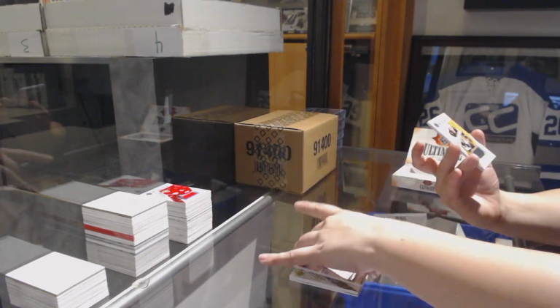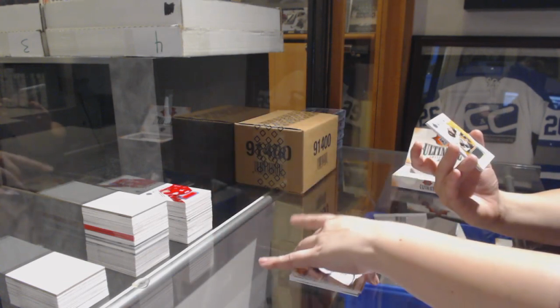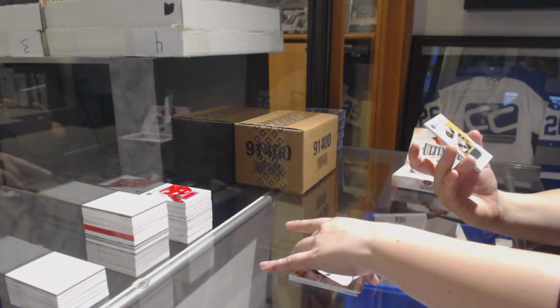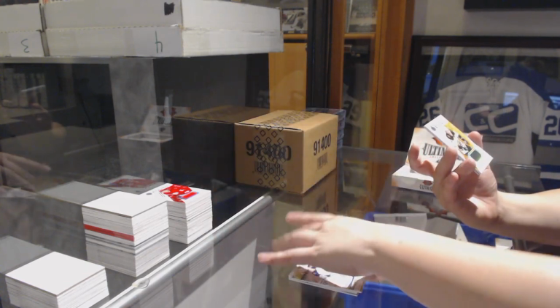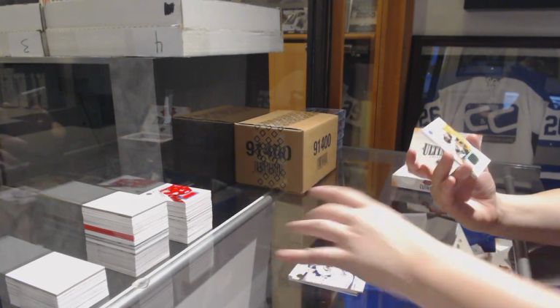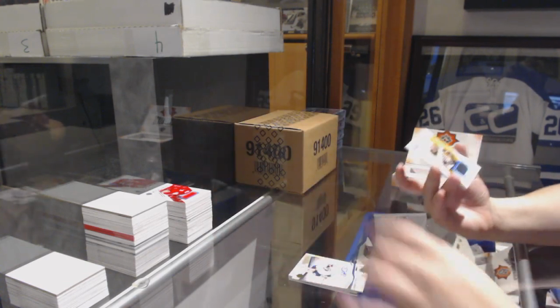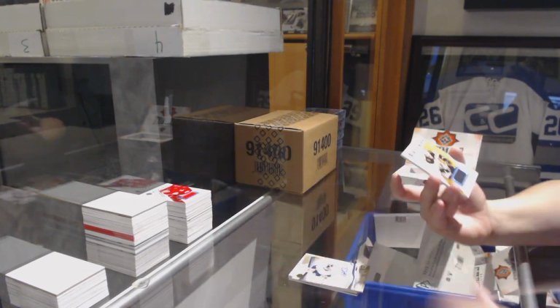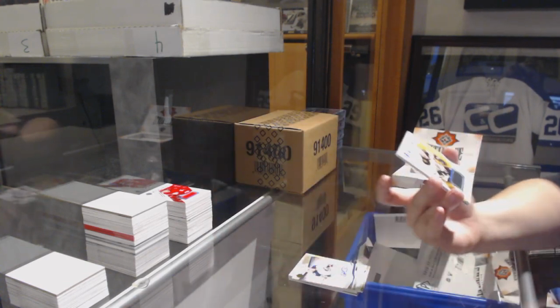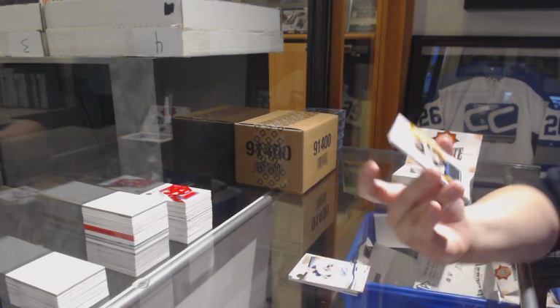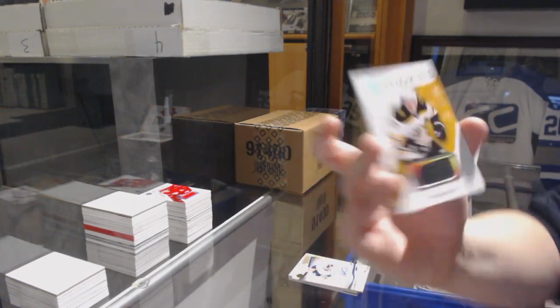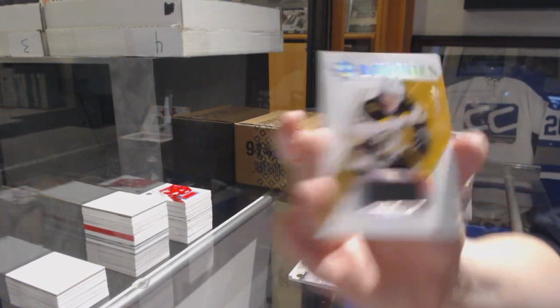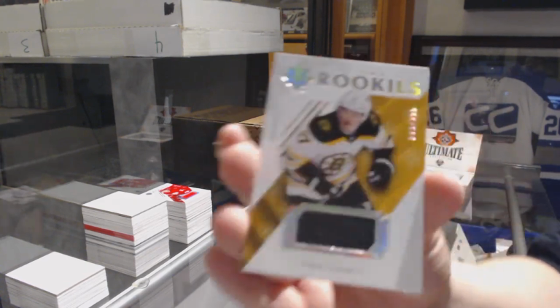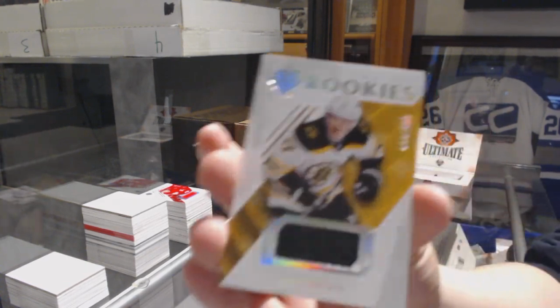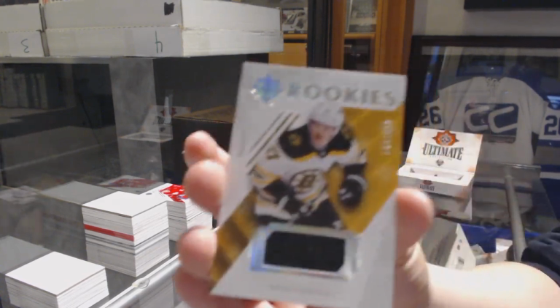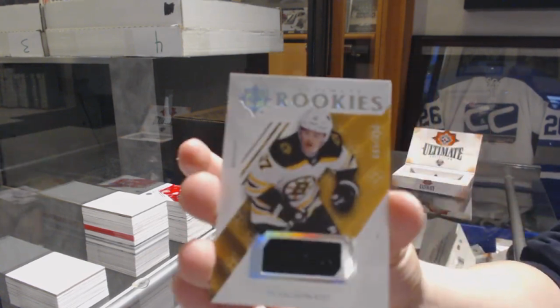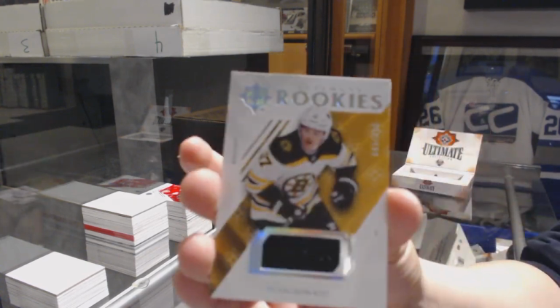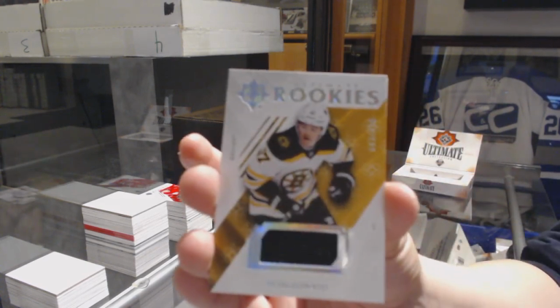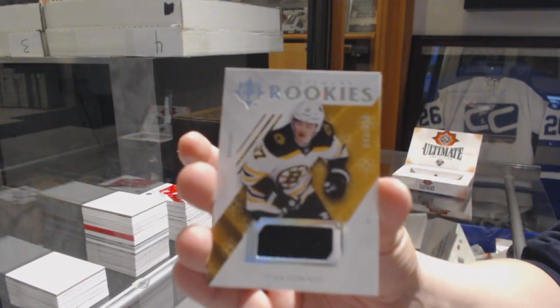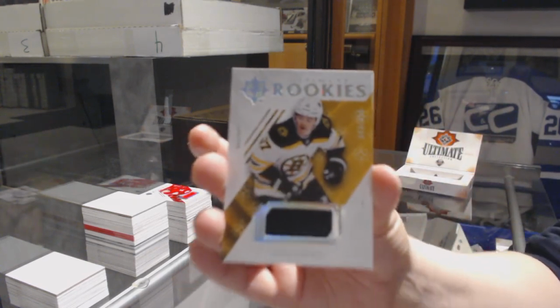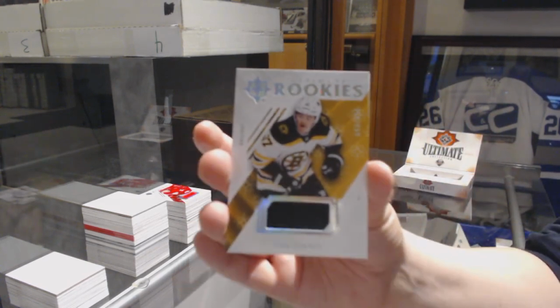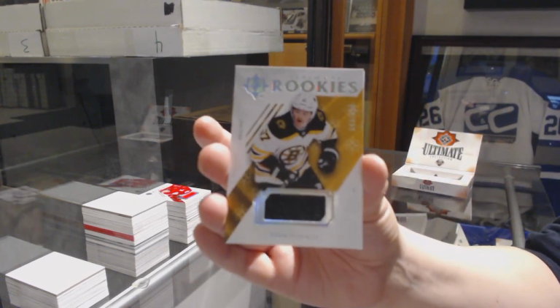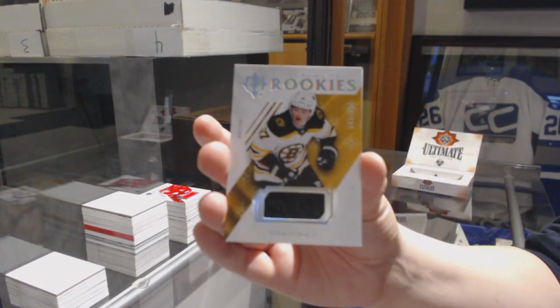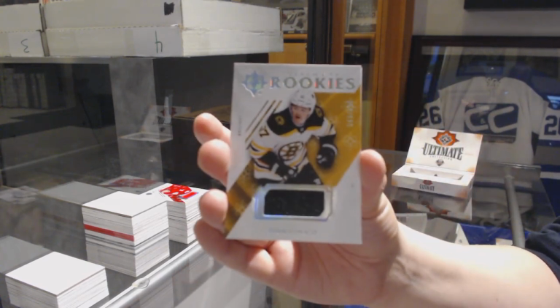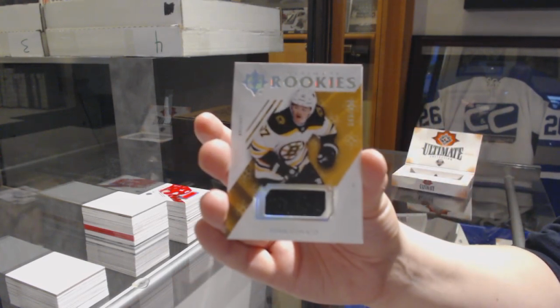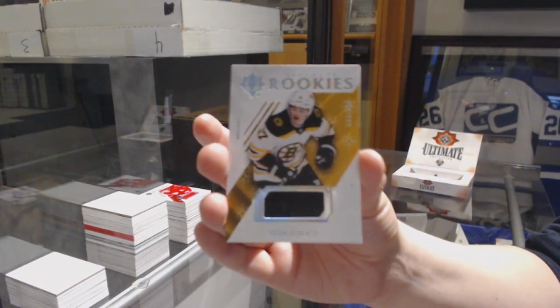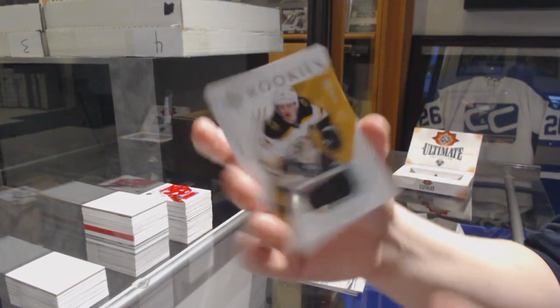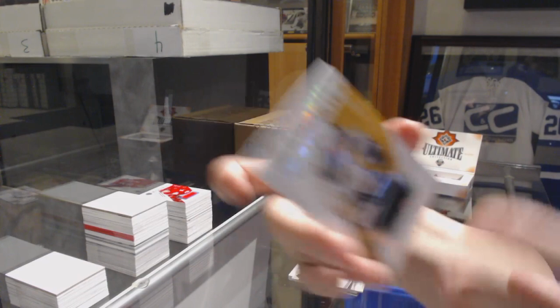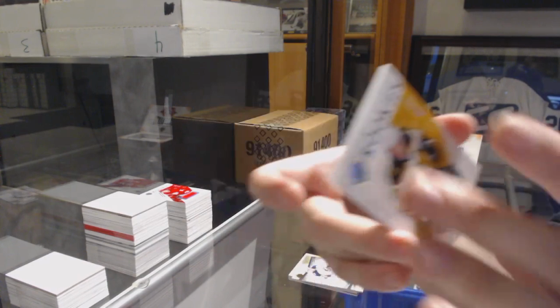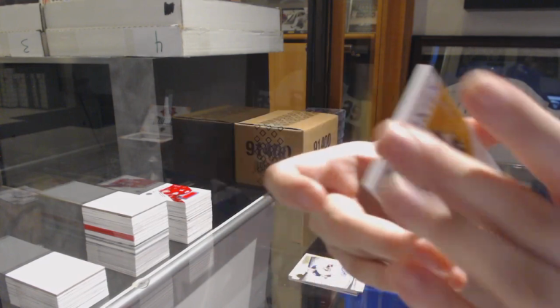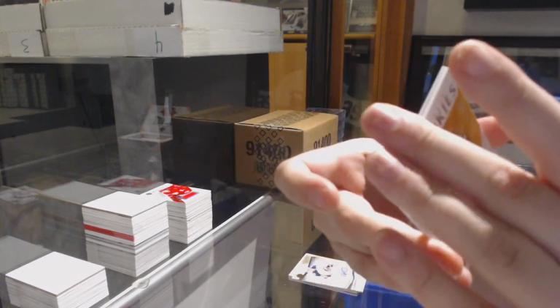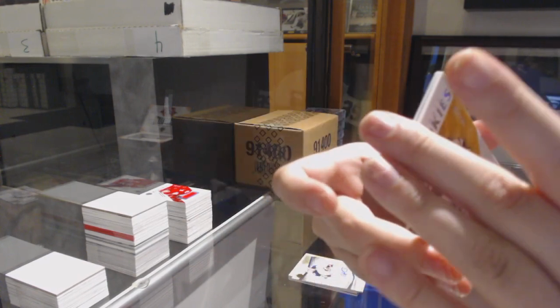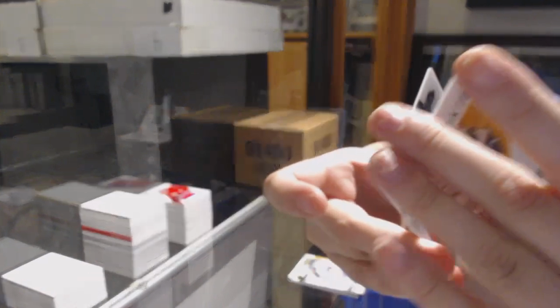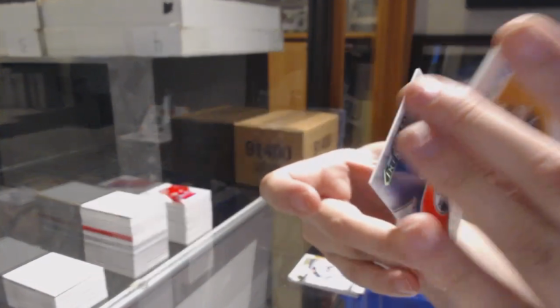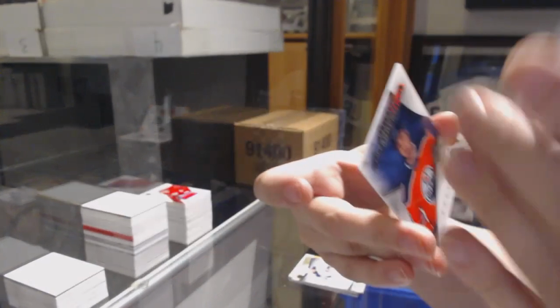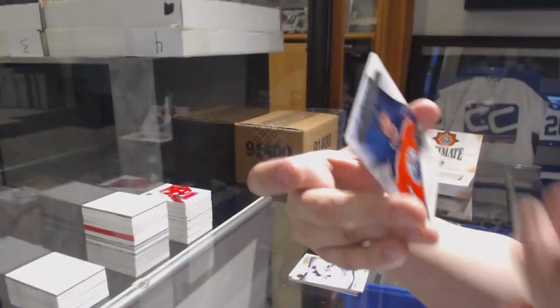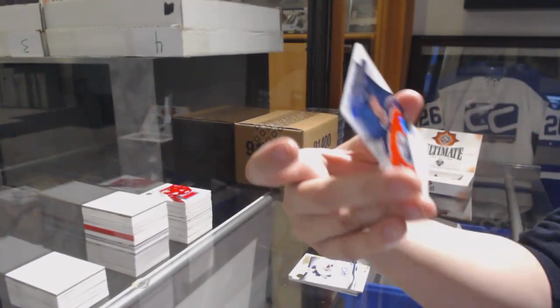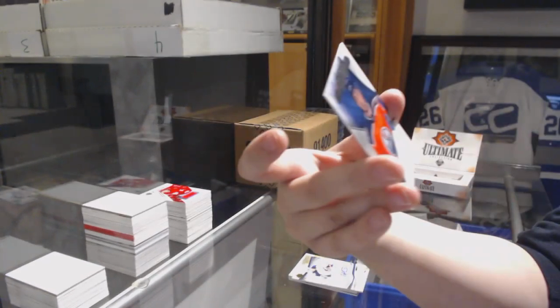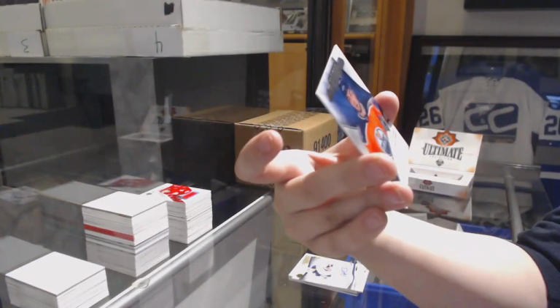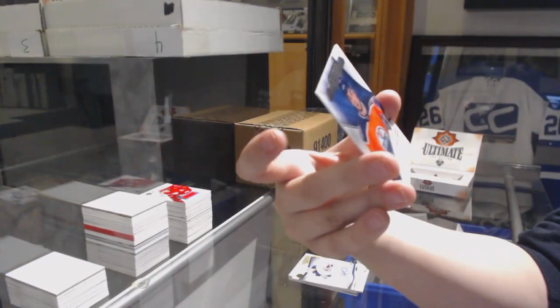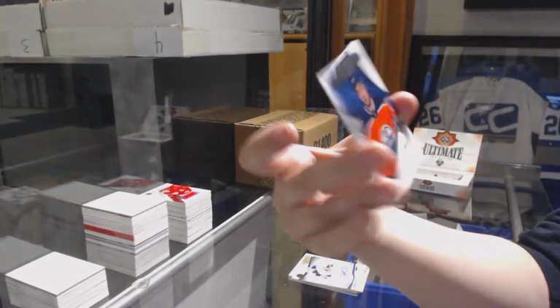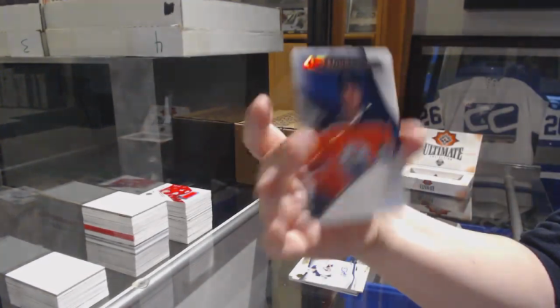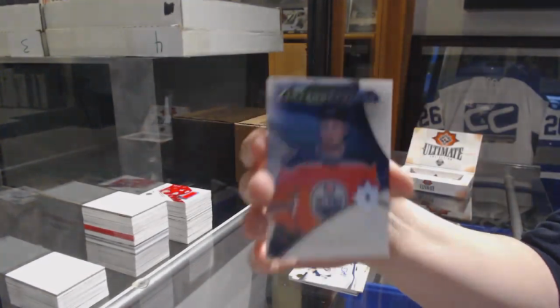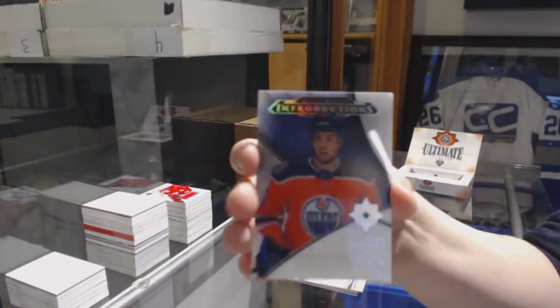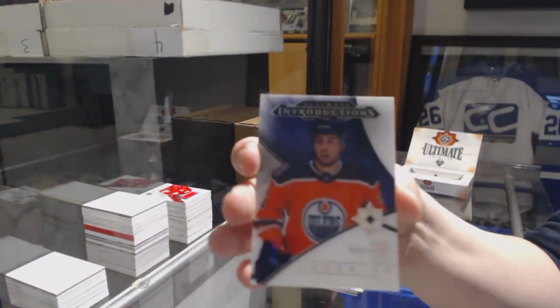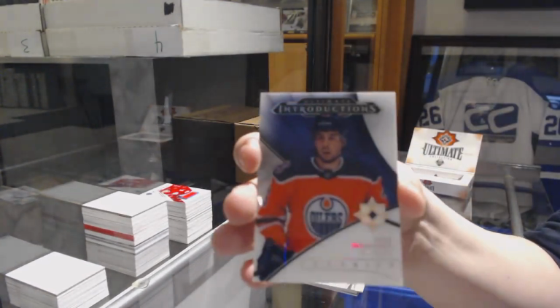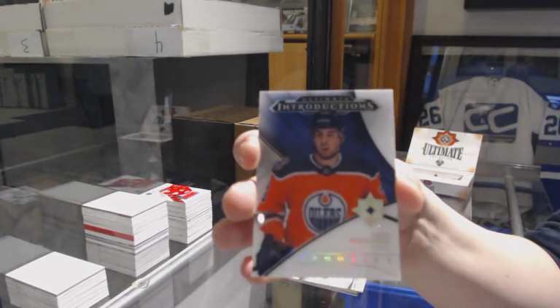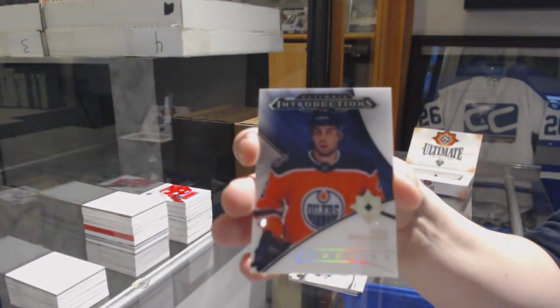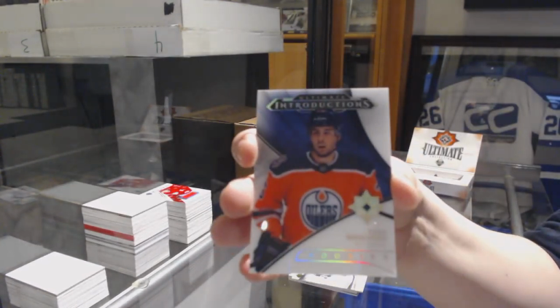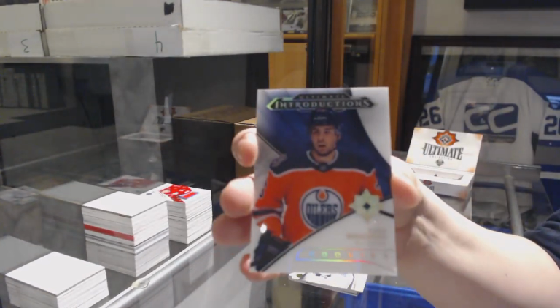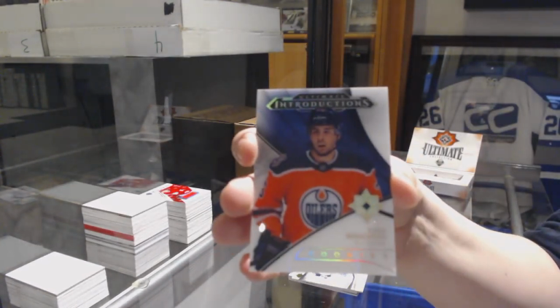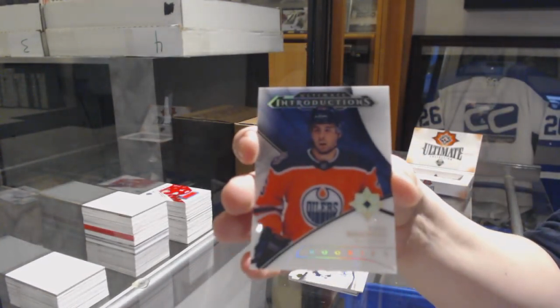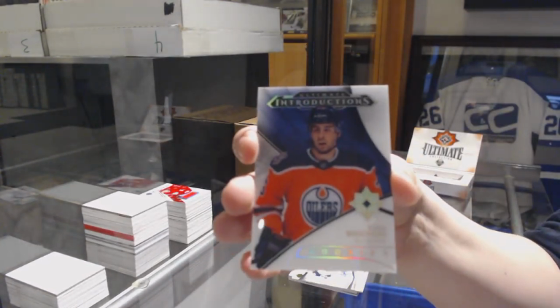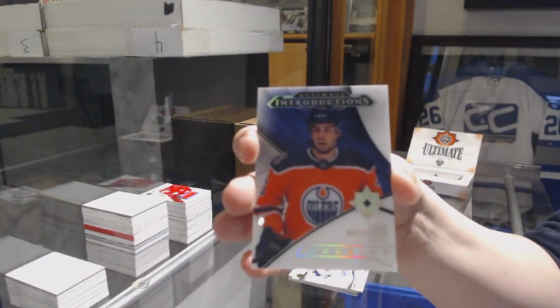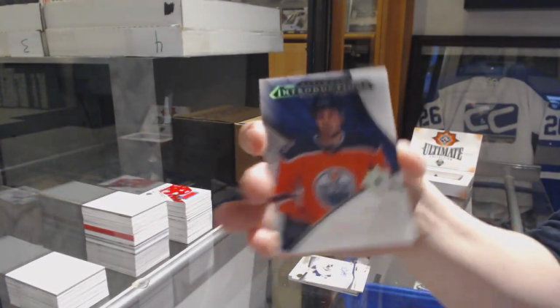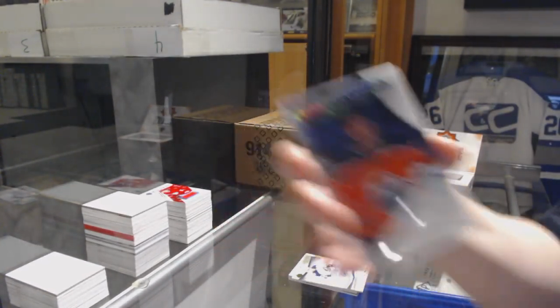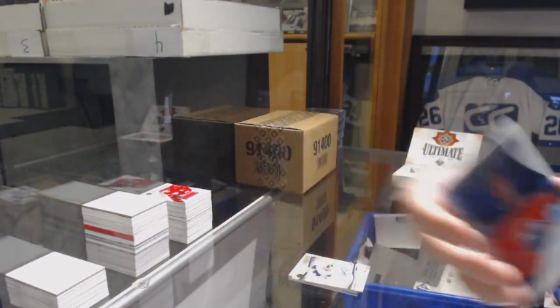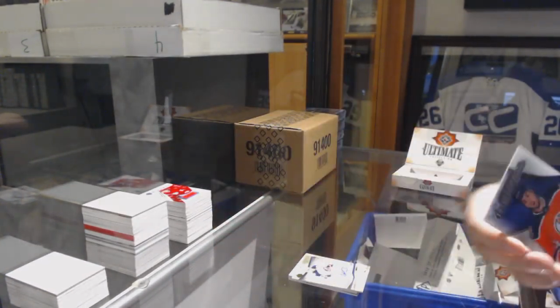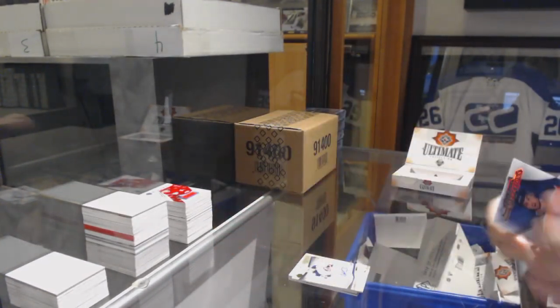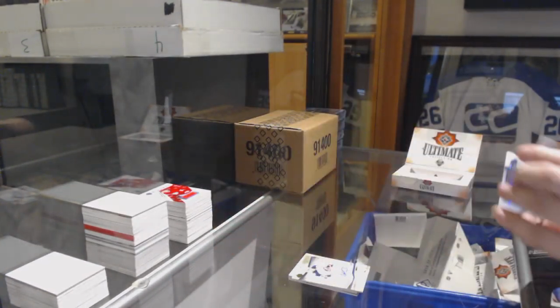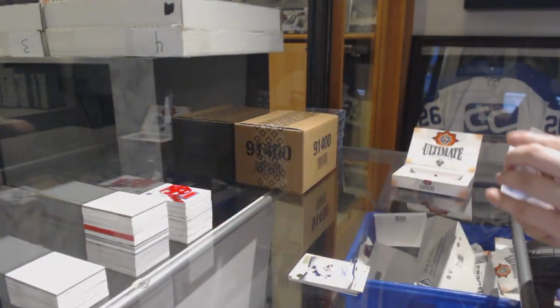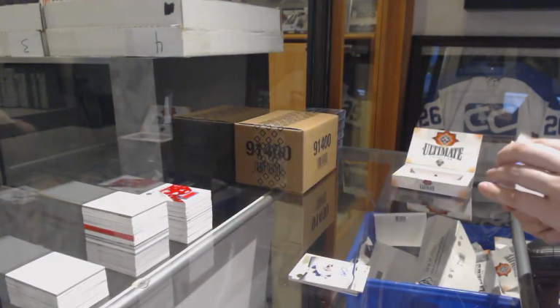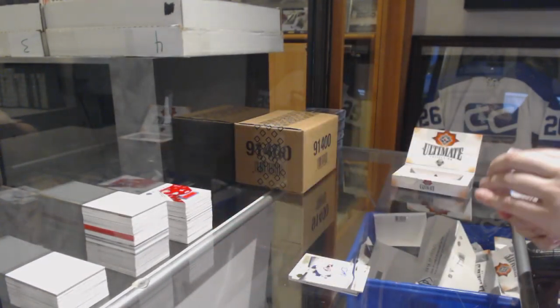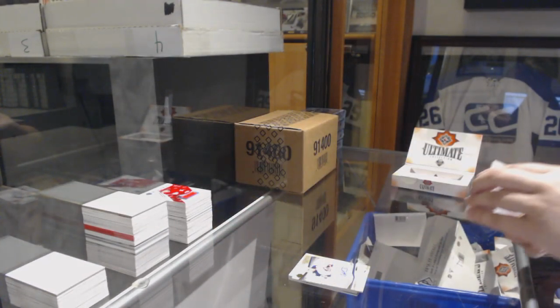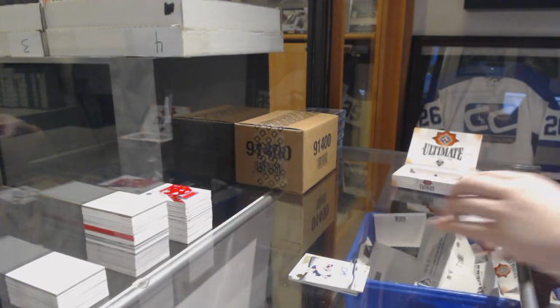Rookie jersey, number to 299, for the Bruins, Ryan Donato. And an introduction of Evan Bouchard for the Edmonton Oilers.